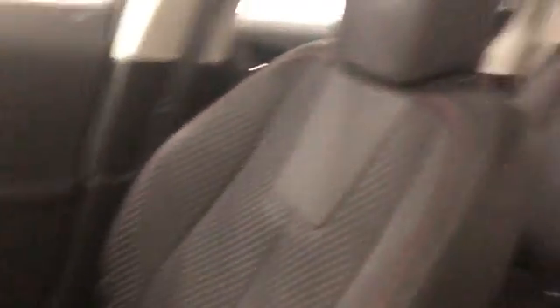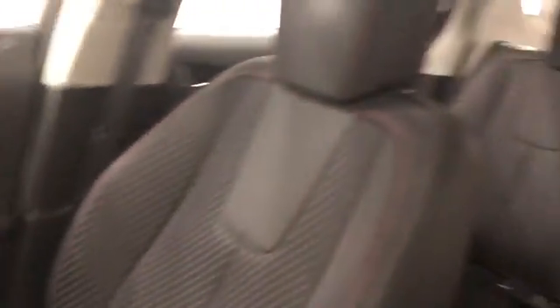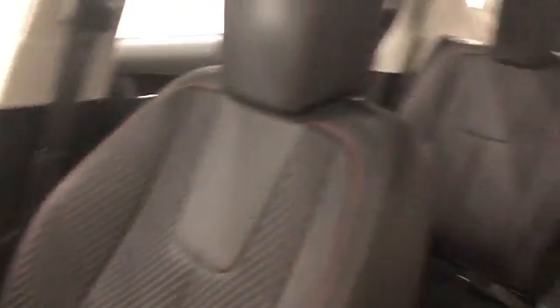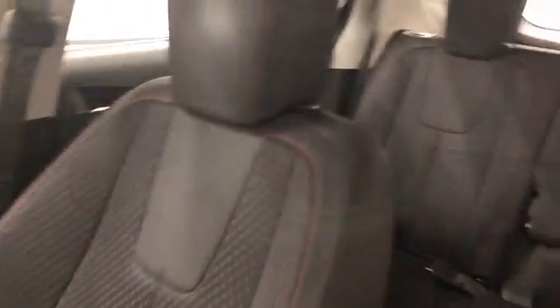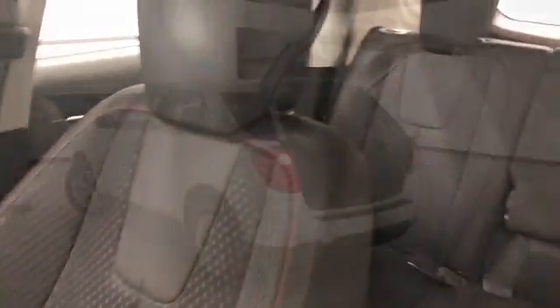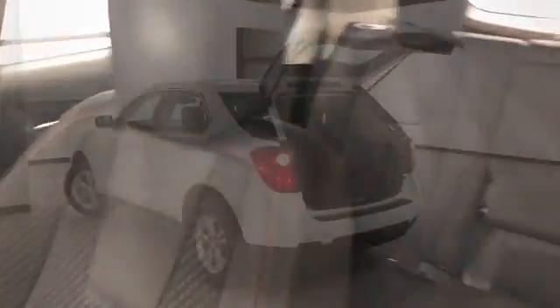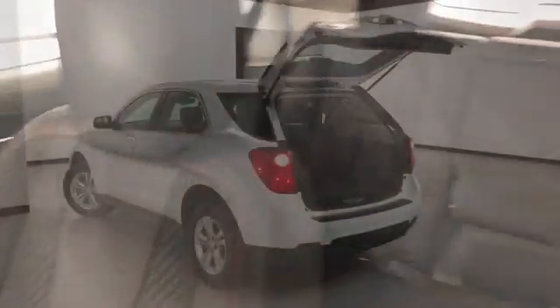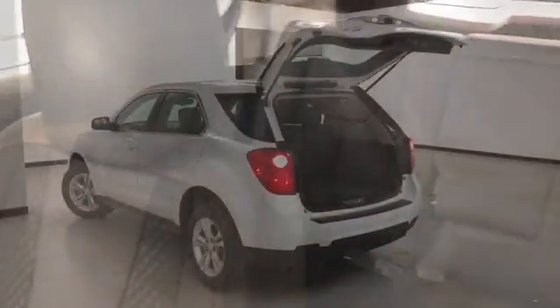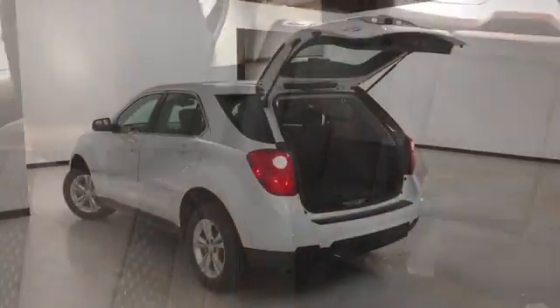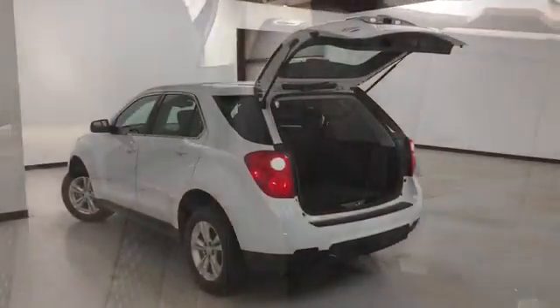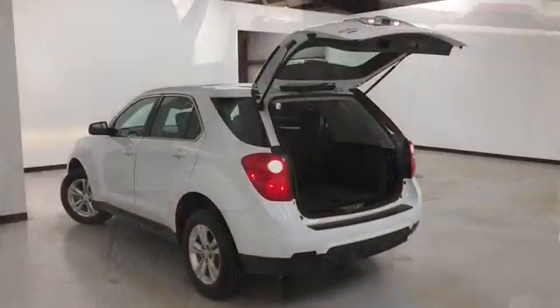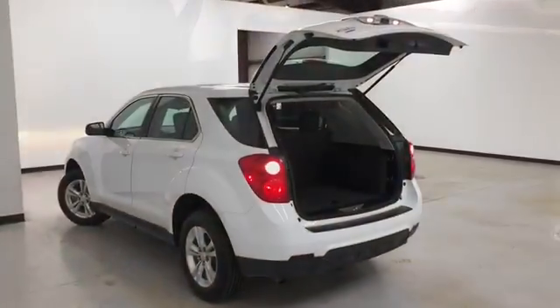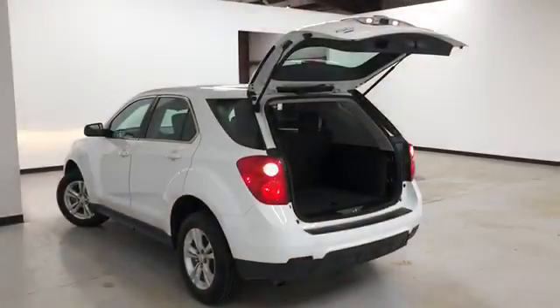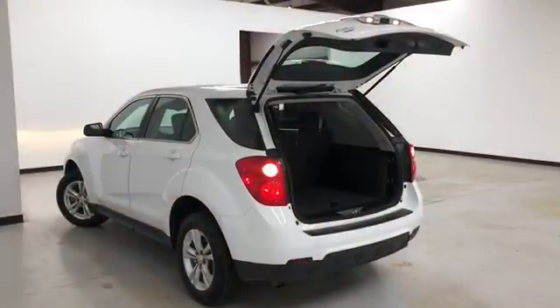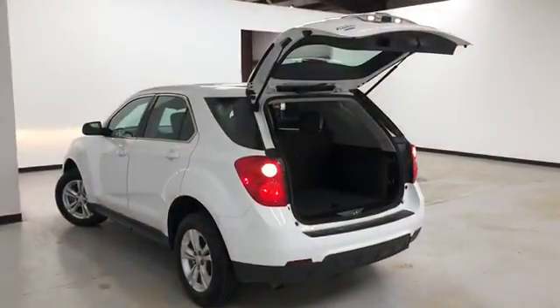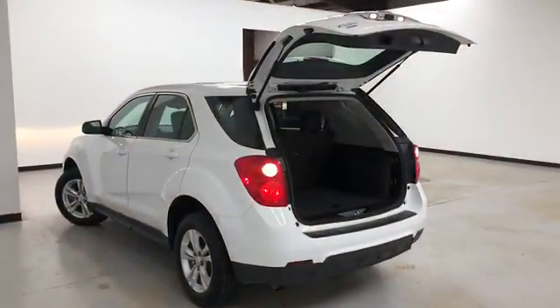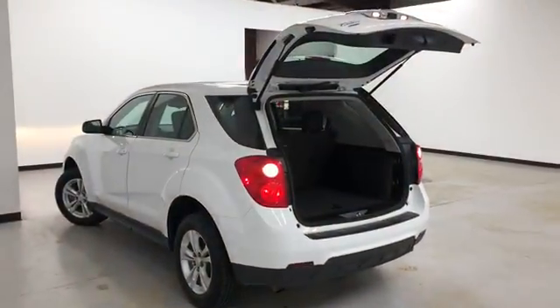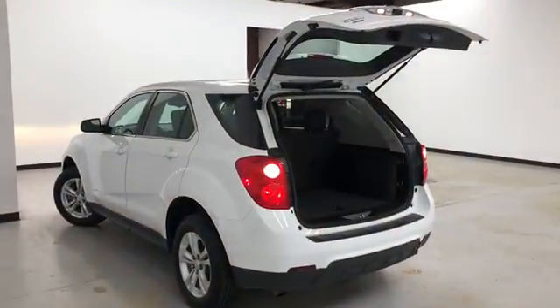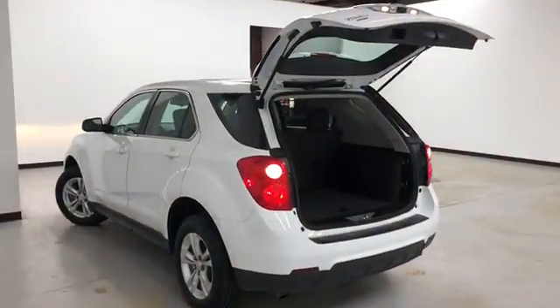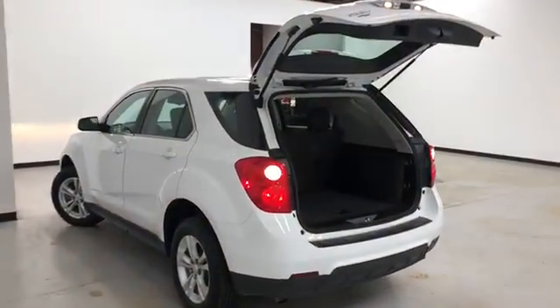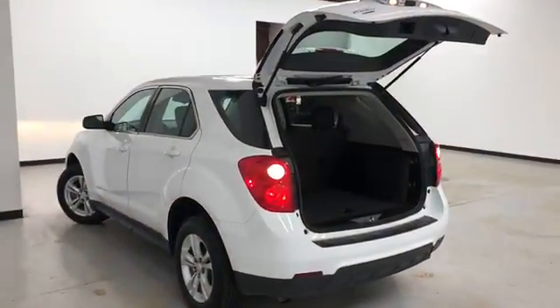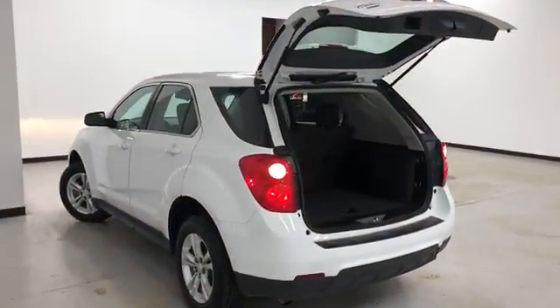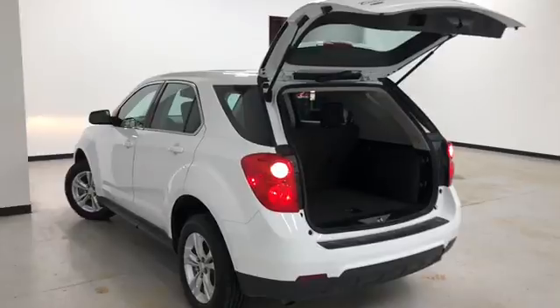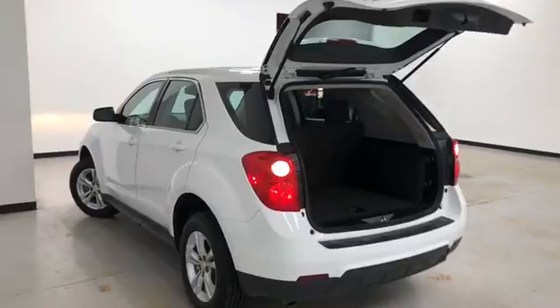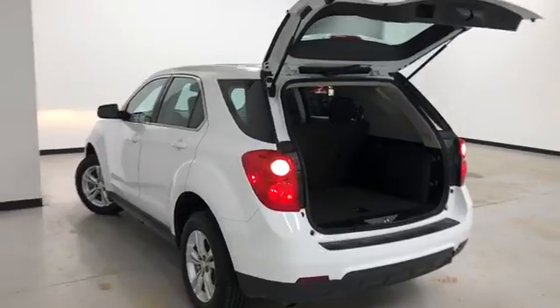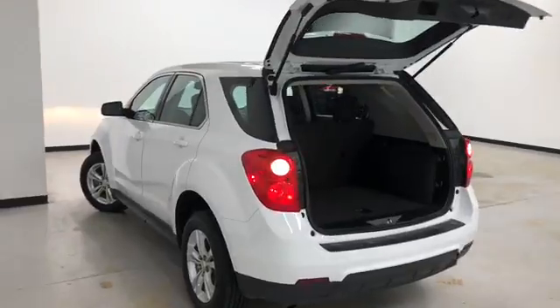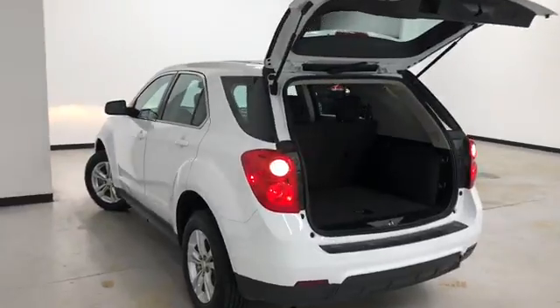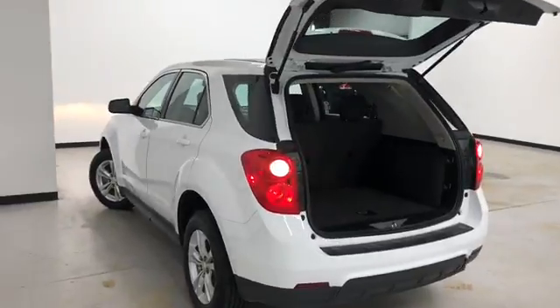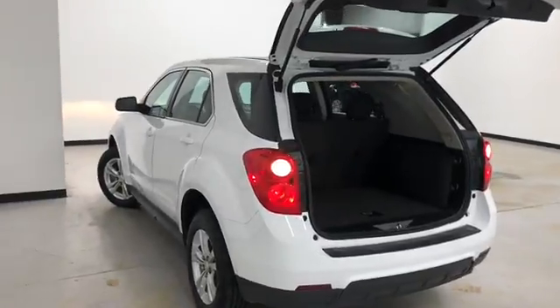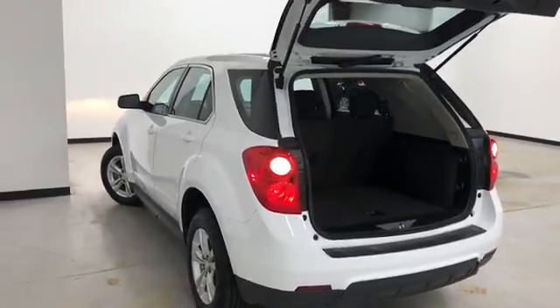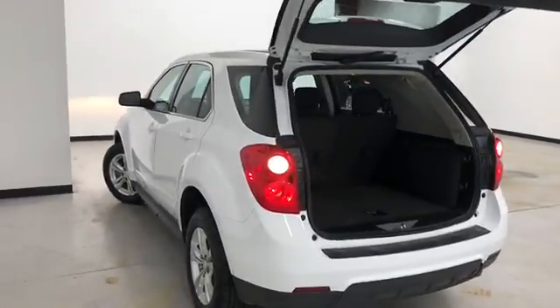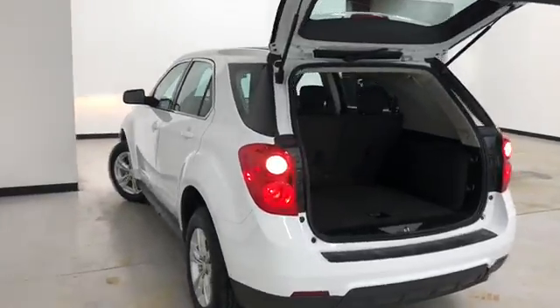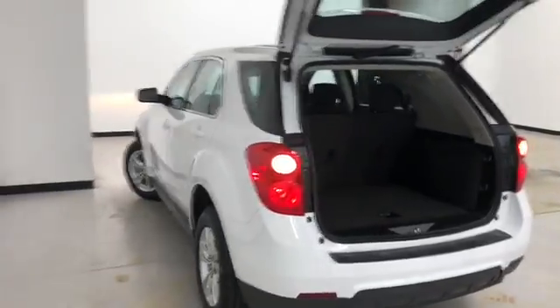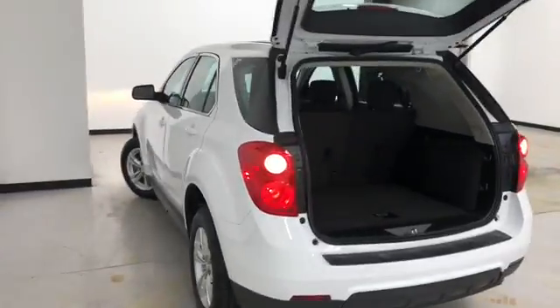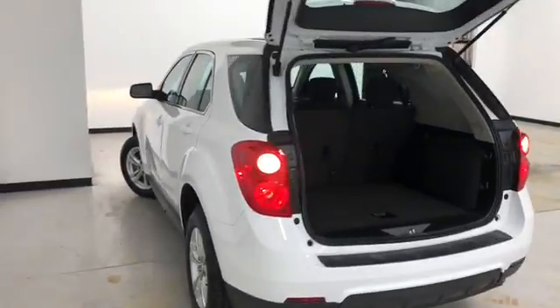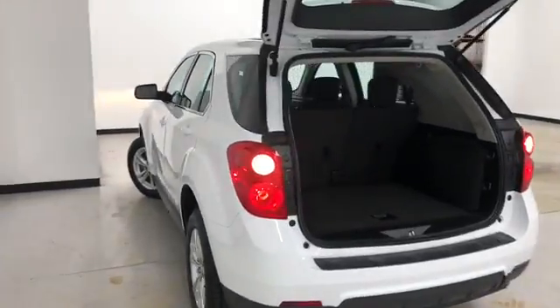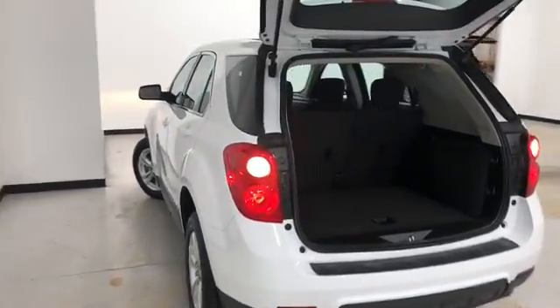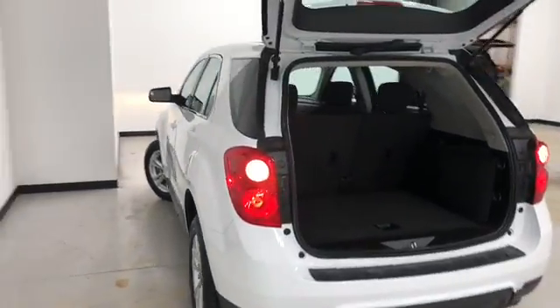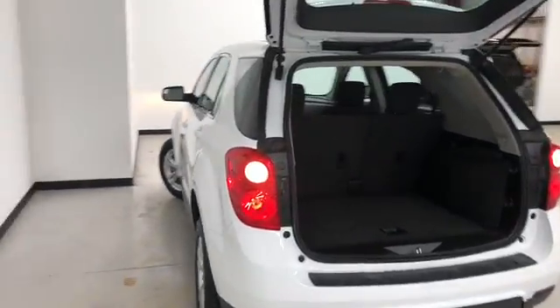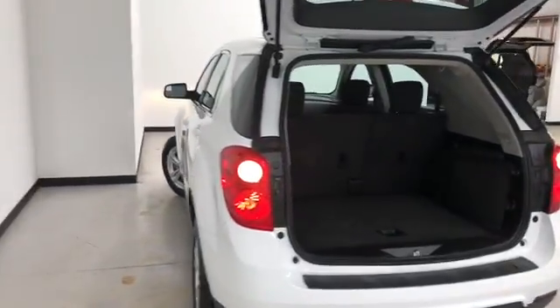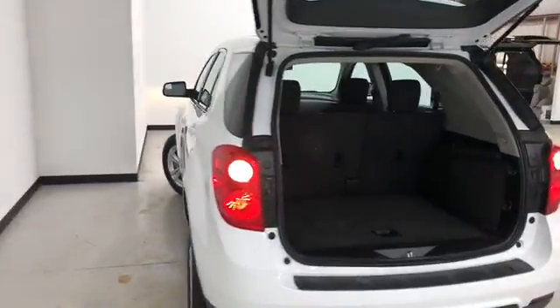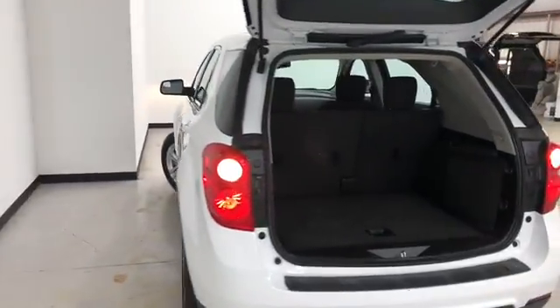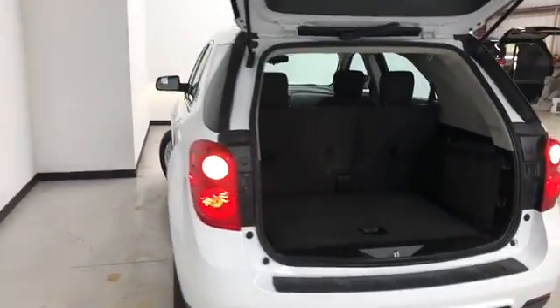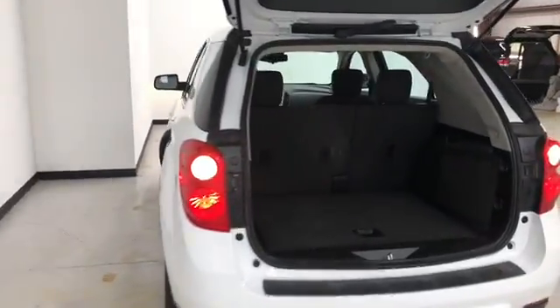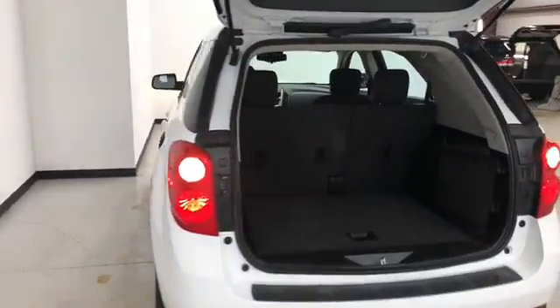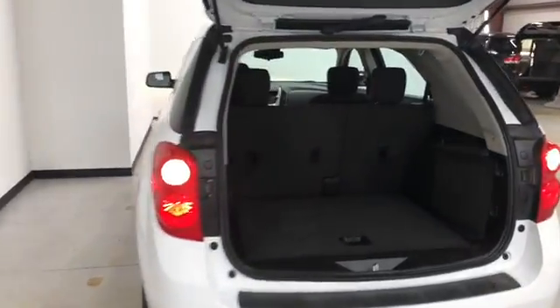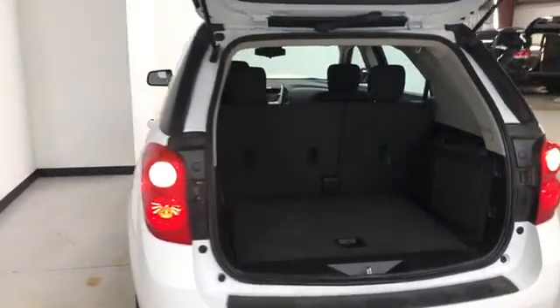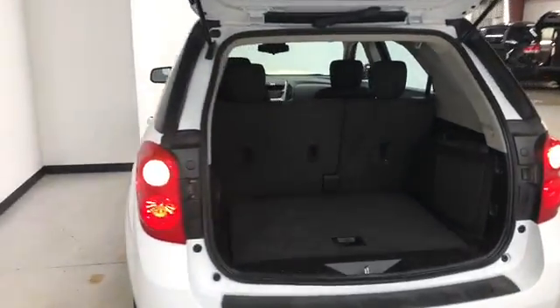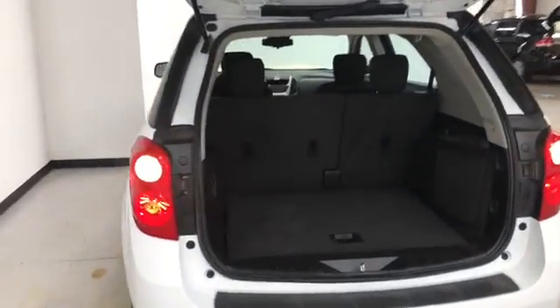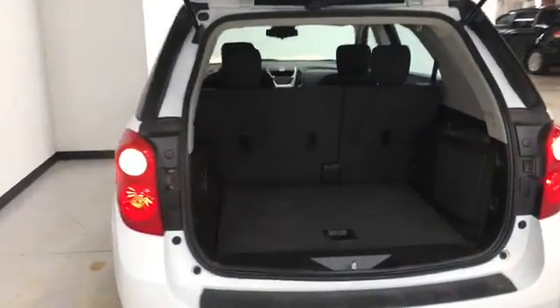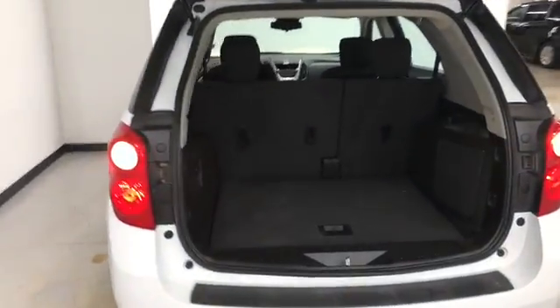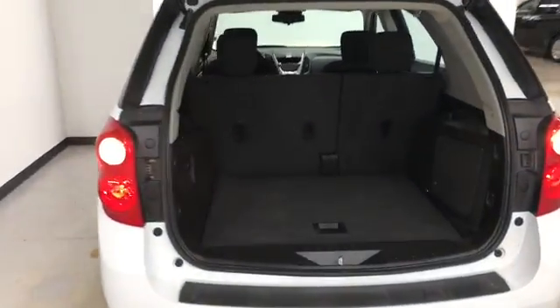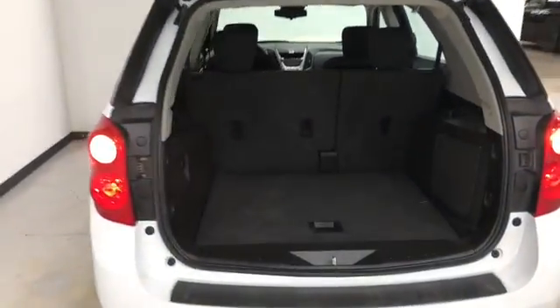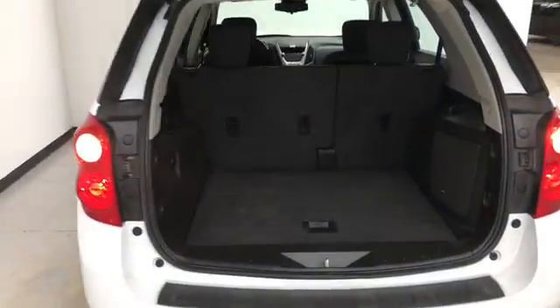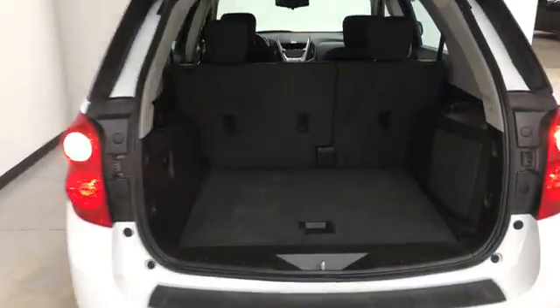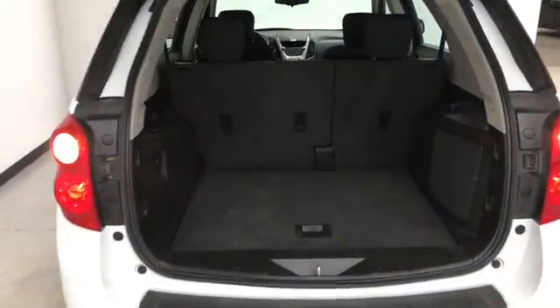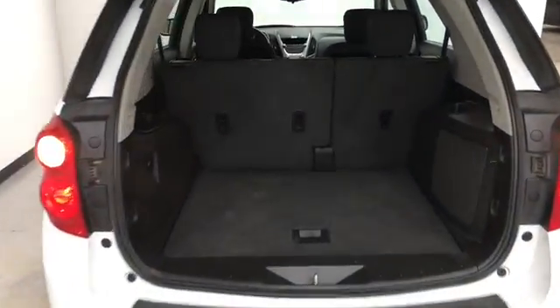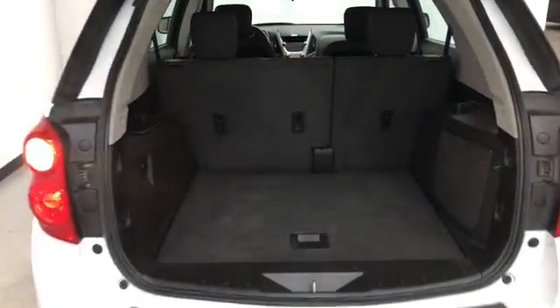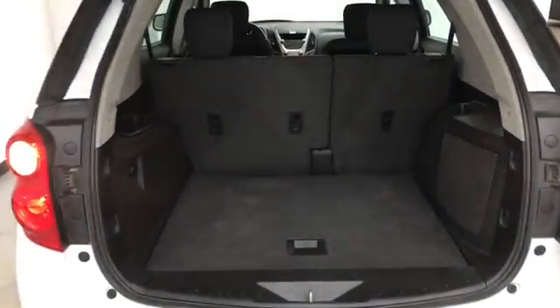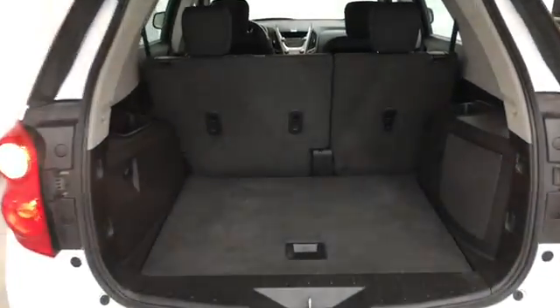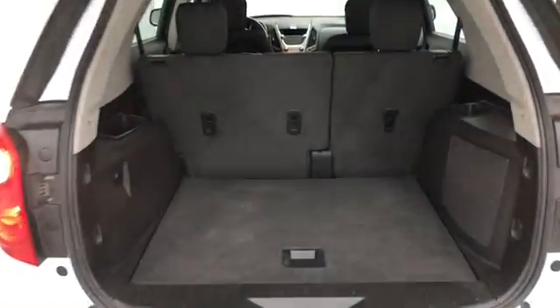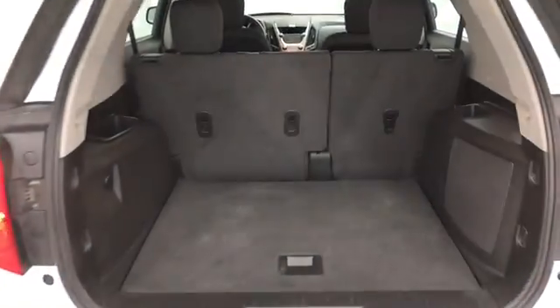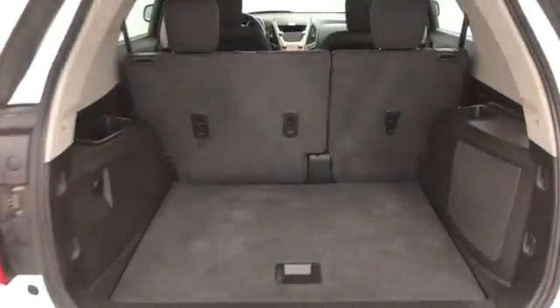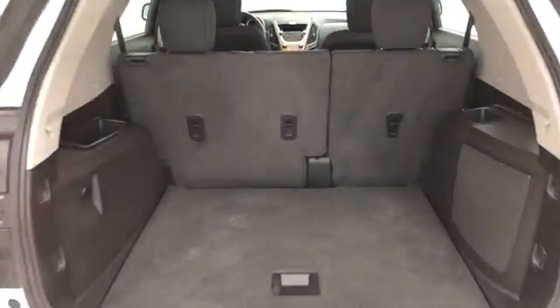This vehicle comes equipped with a multi-function remote which includes remote lock and unlock. Here's a look at the cargo area.